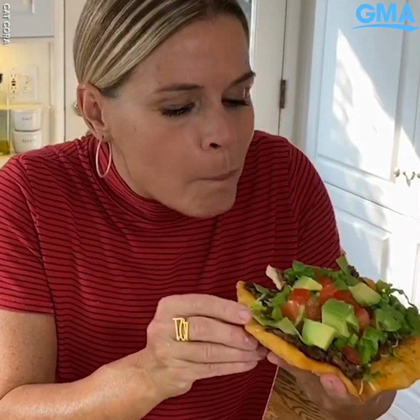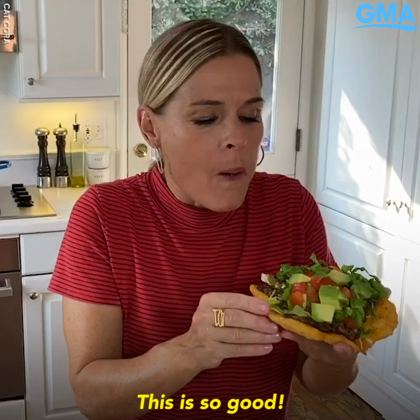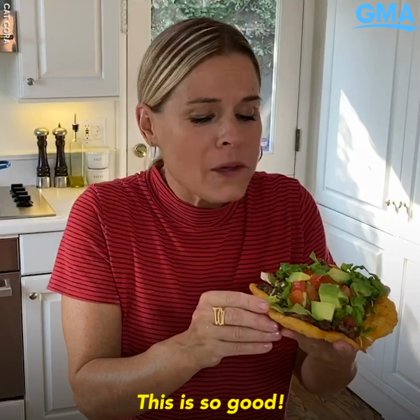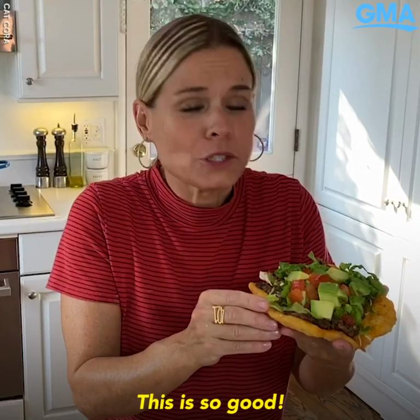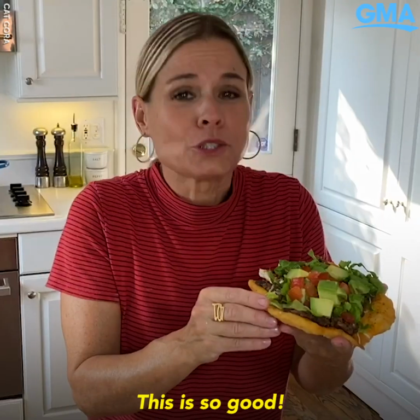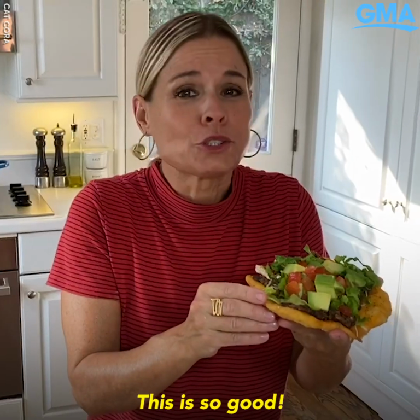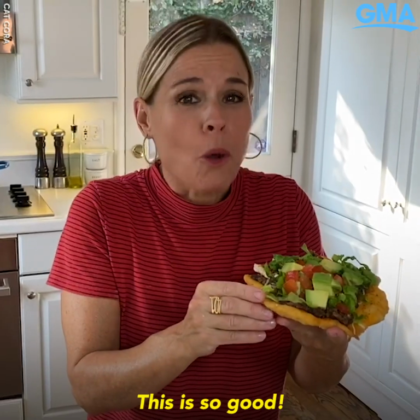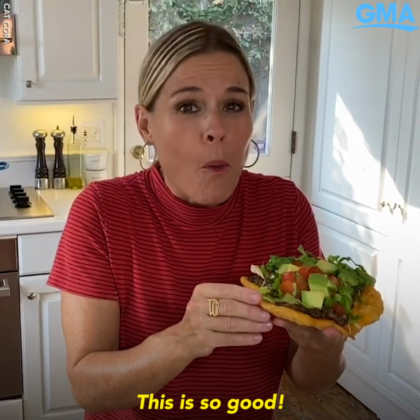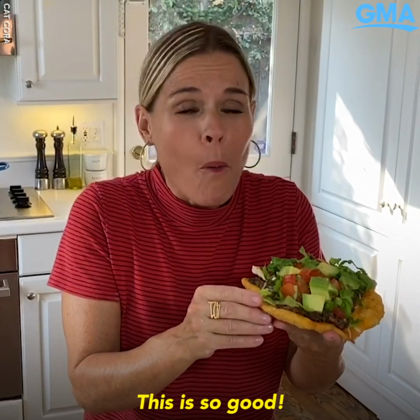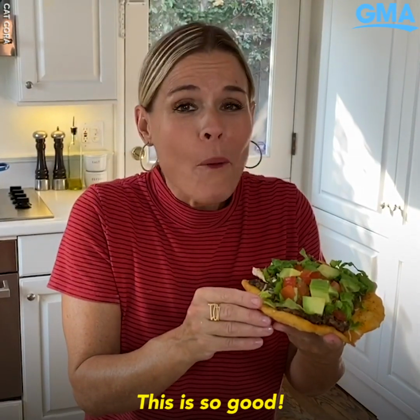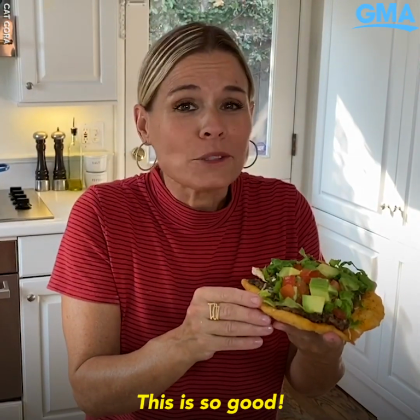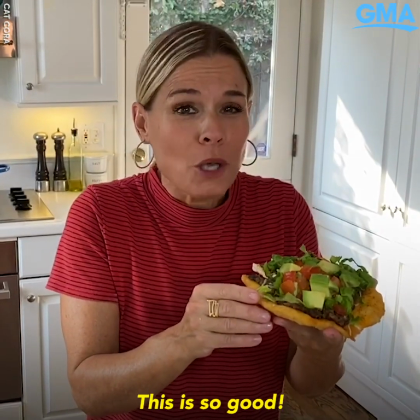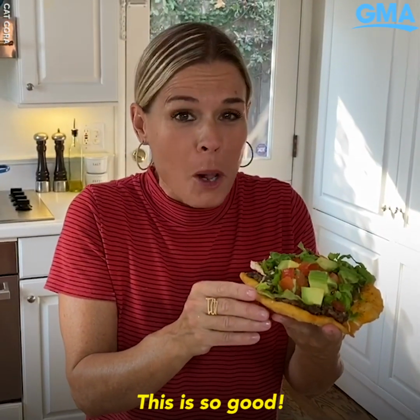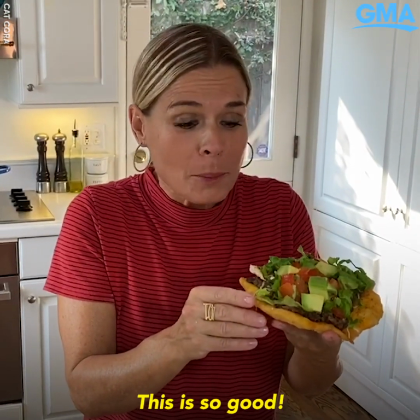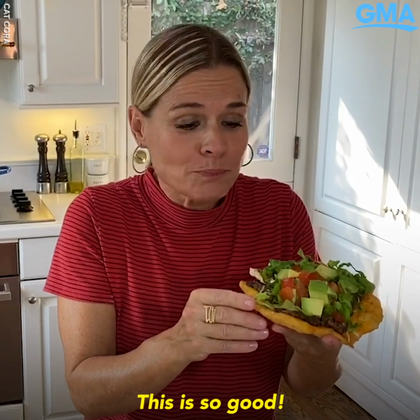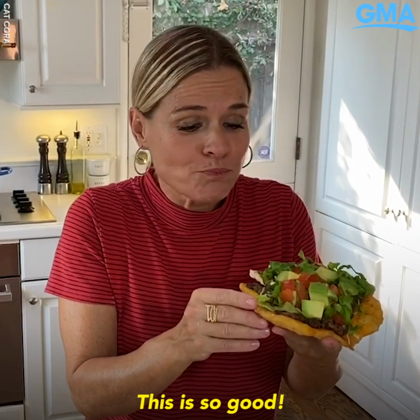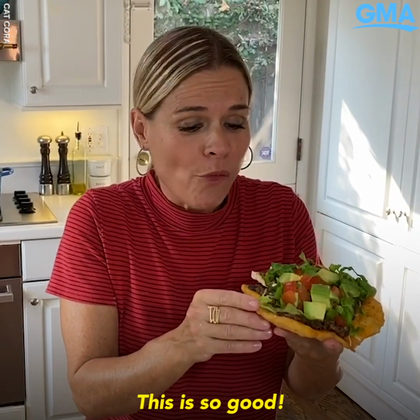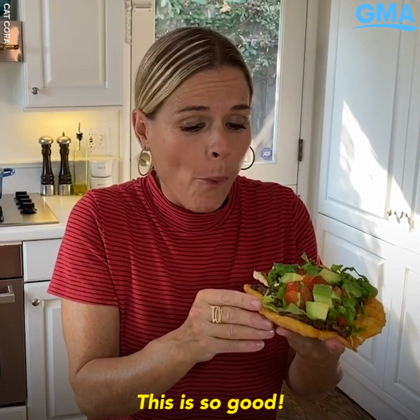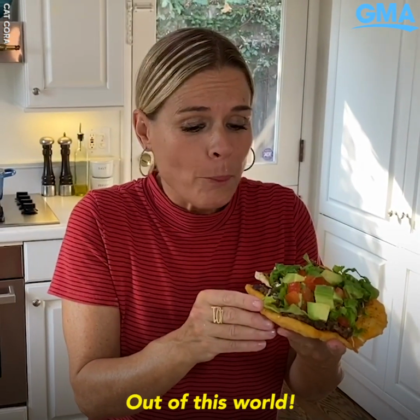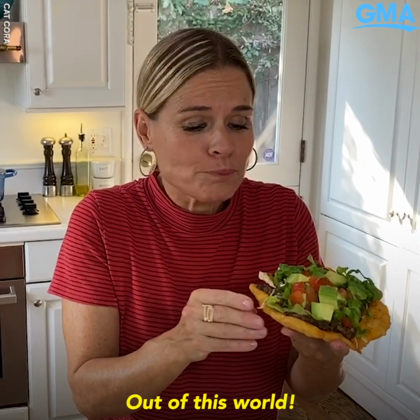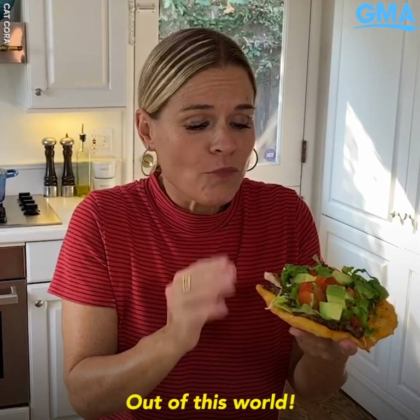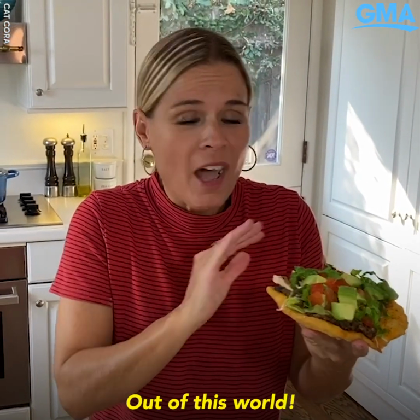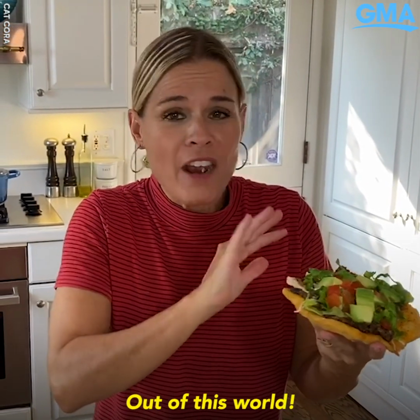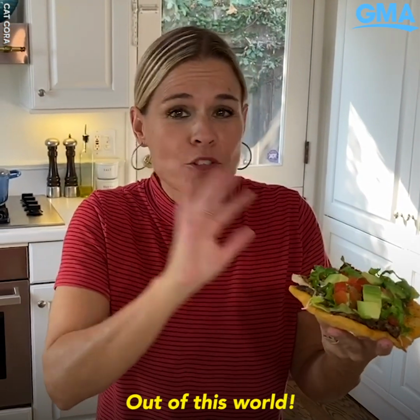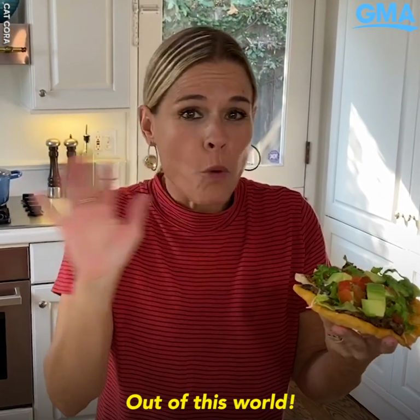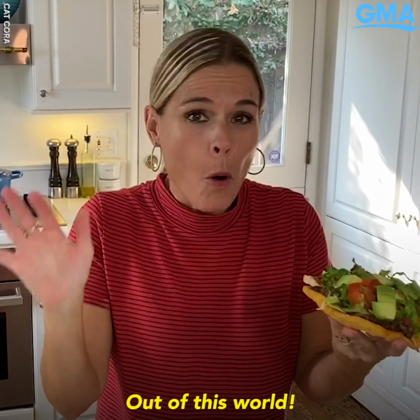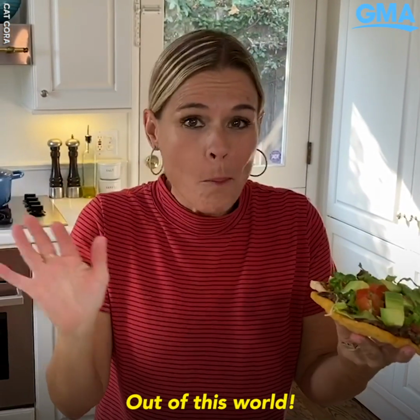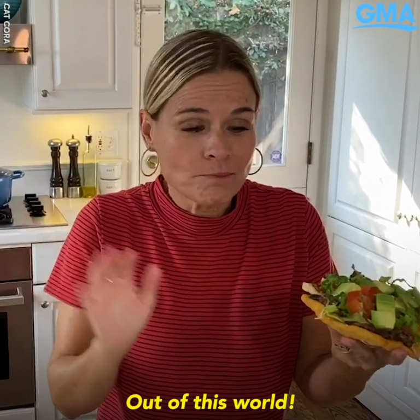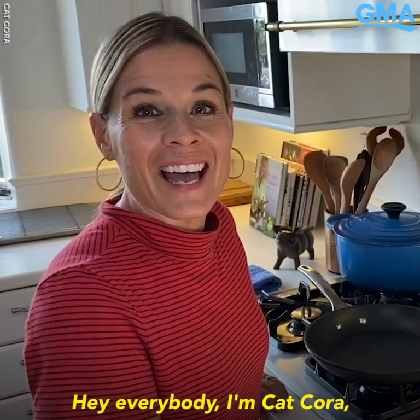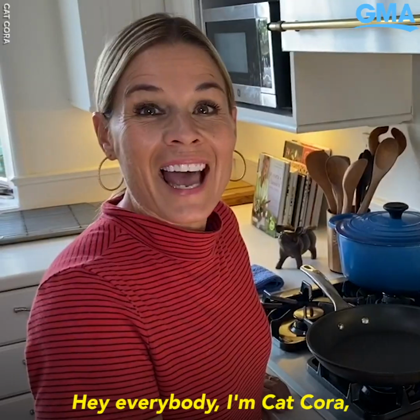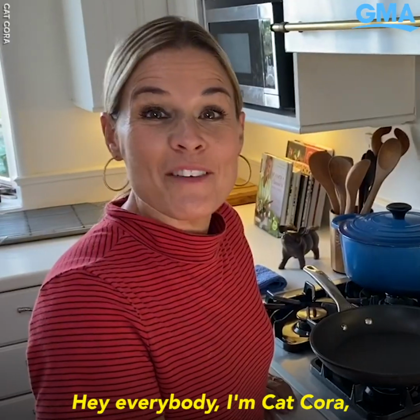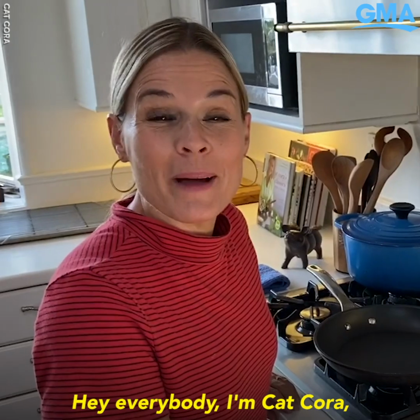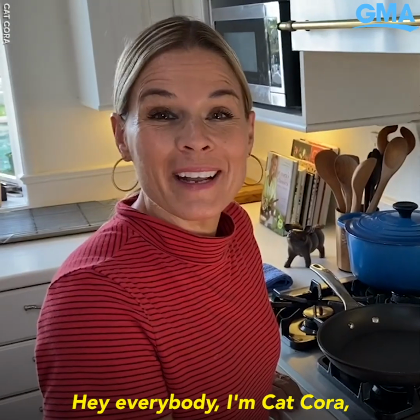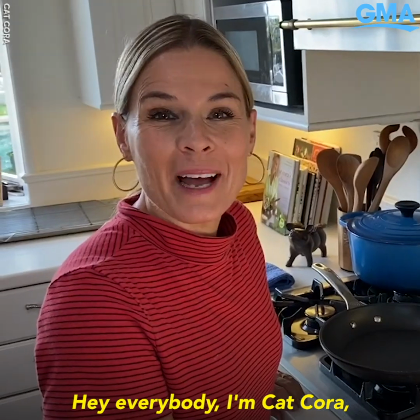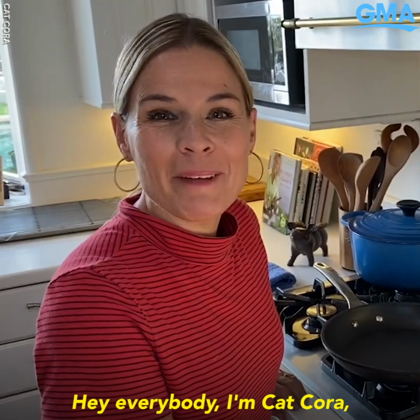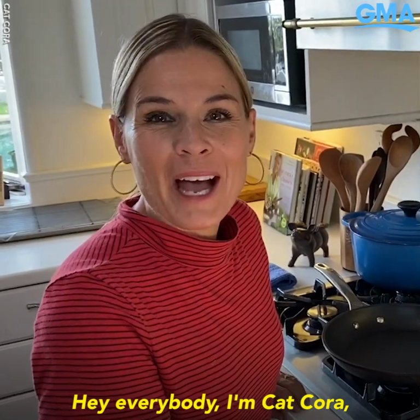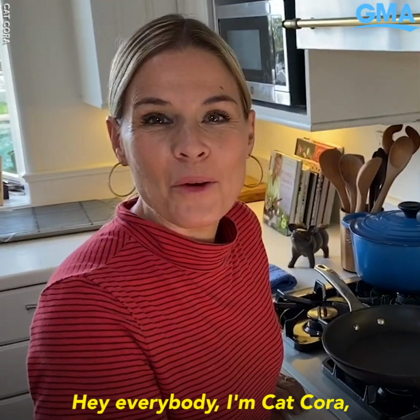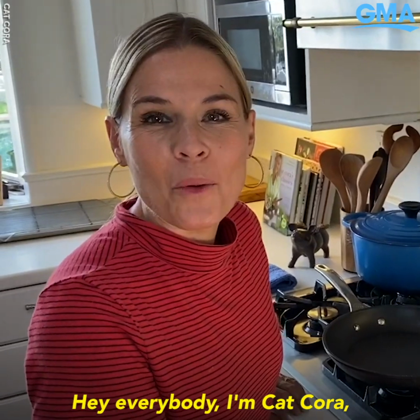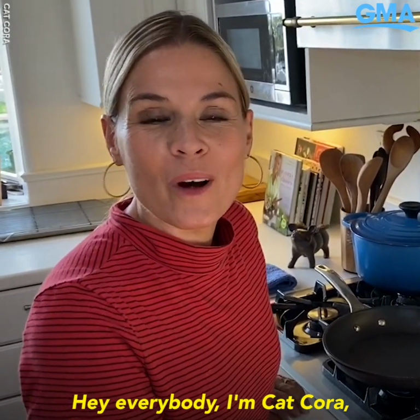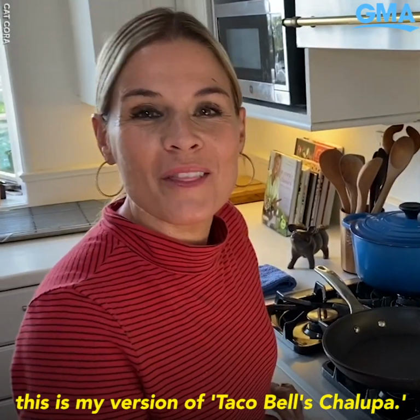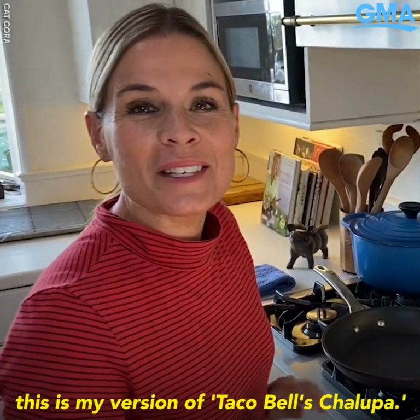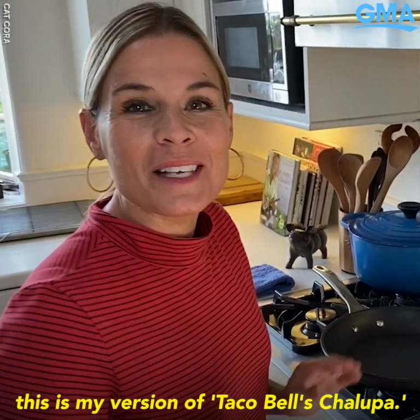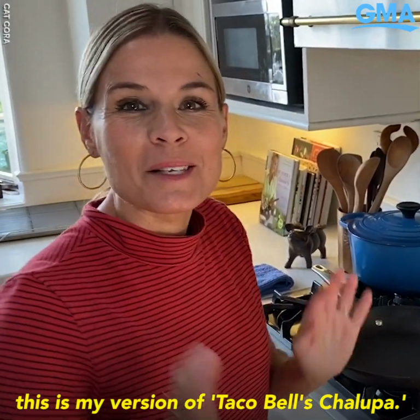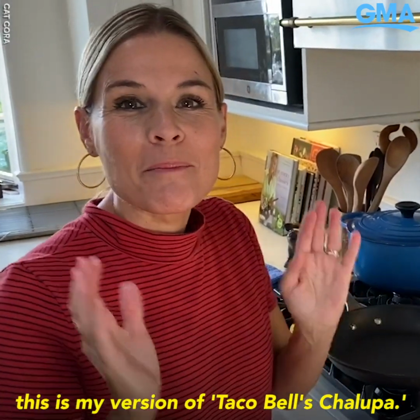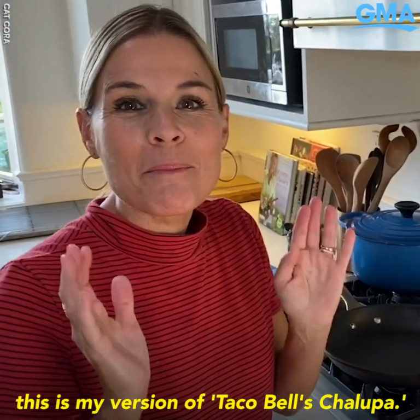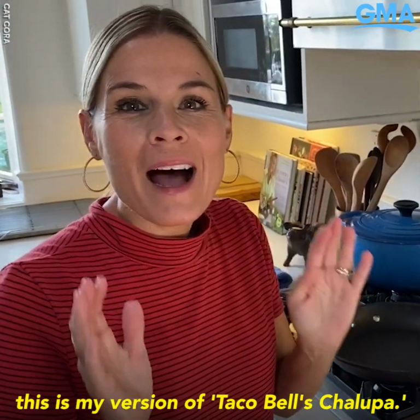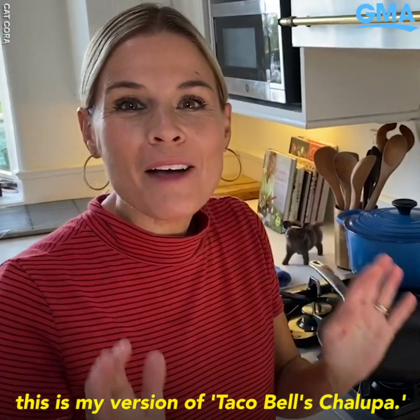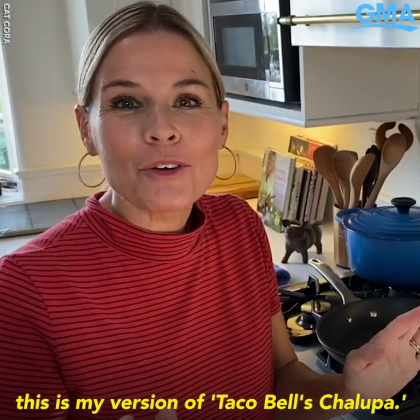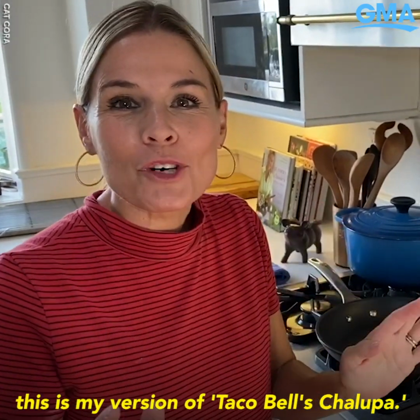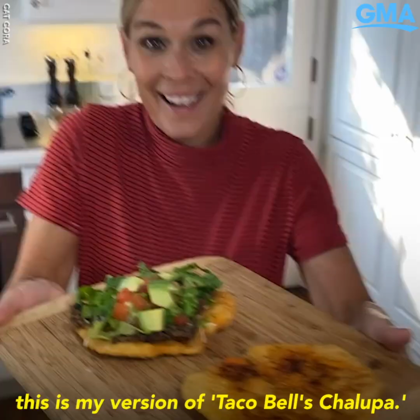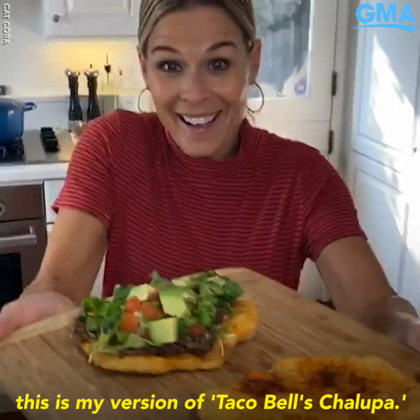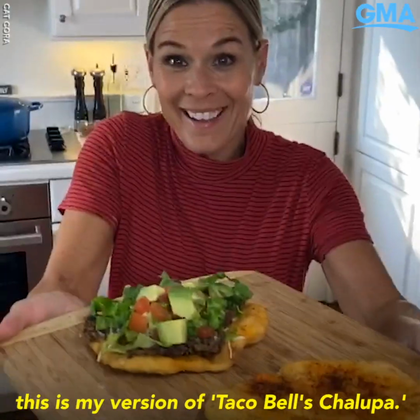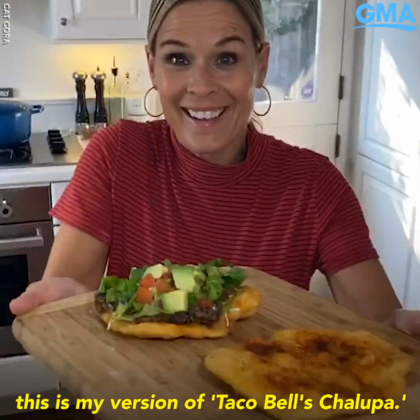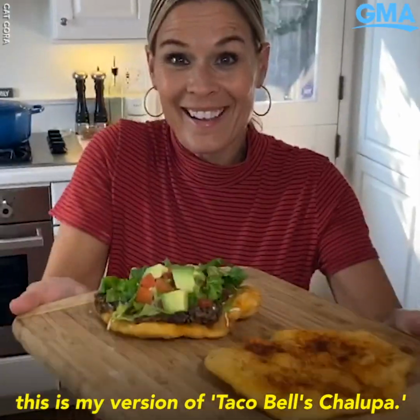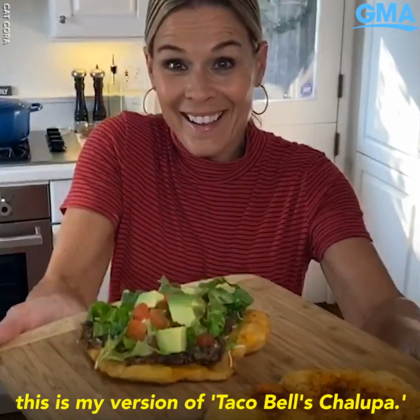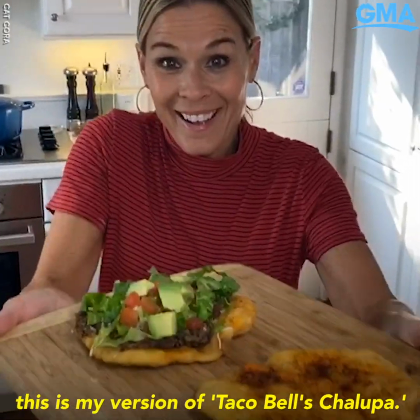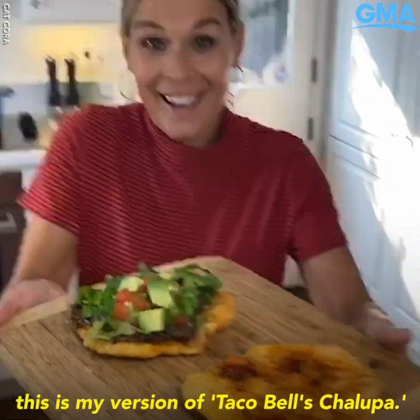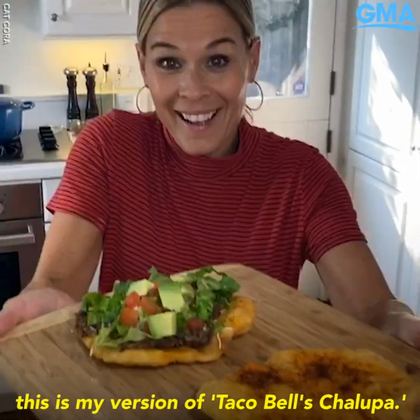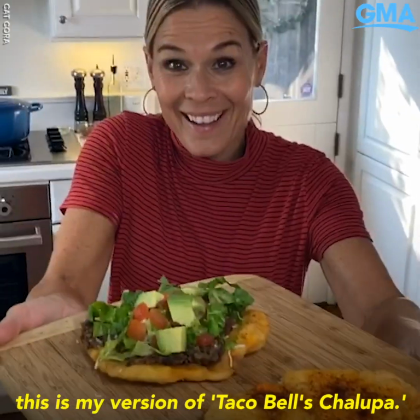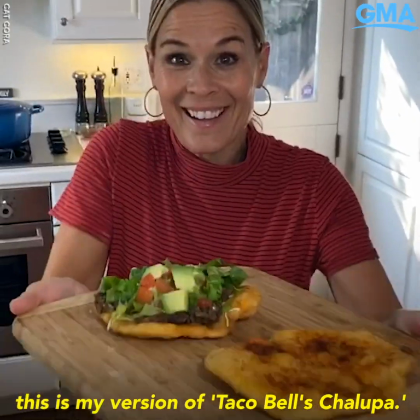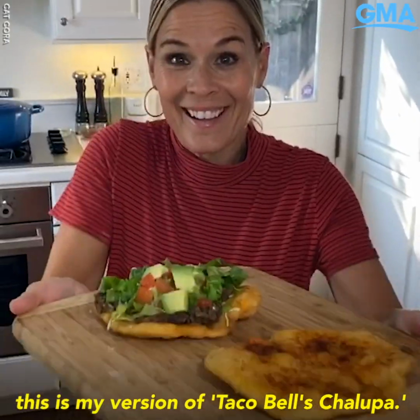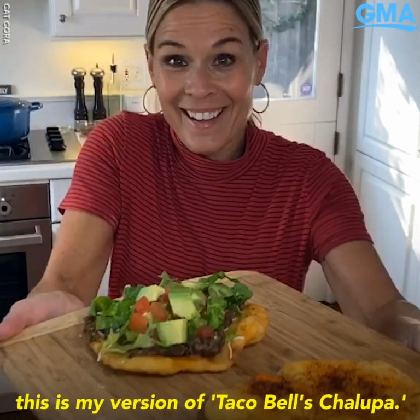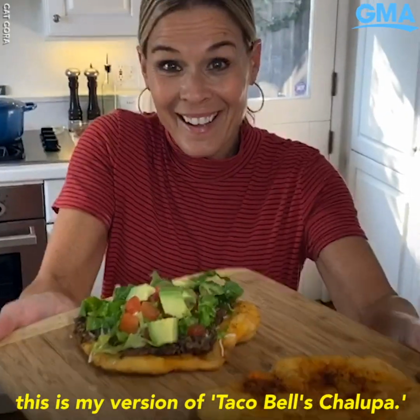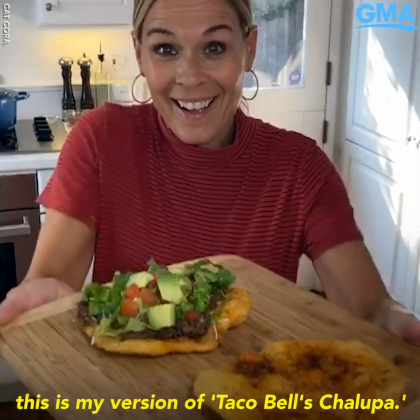That is so good. Out of this world. Hey everybody, I'm Kat Cora. This is my version of Taco Bell's Chalupa.